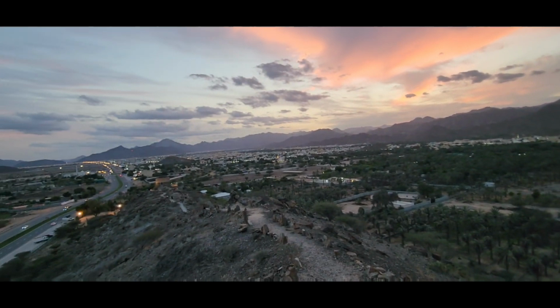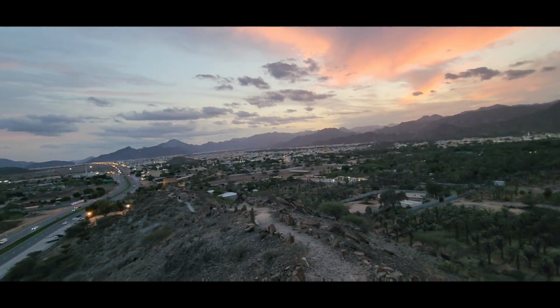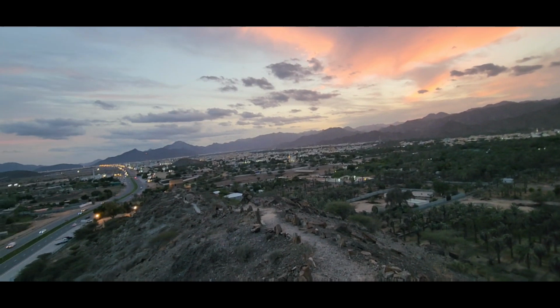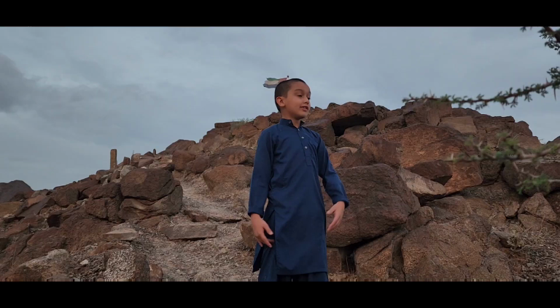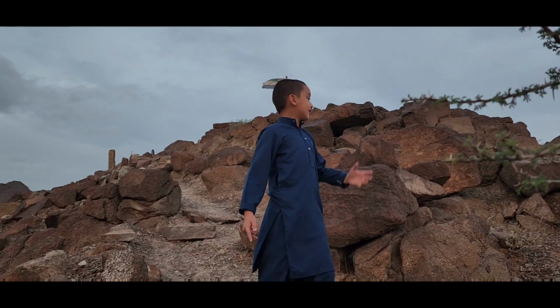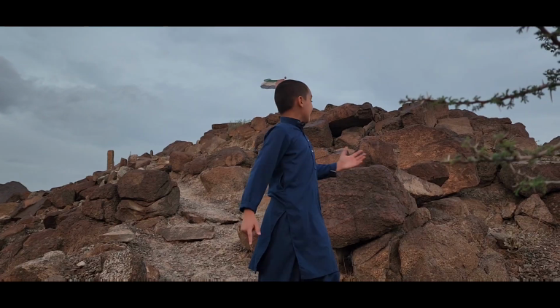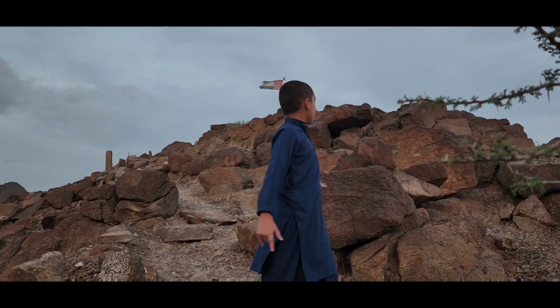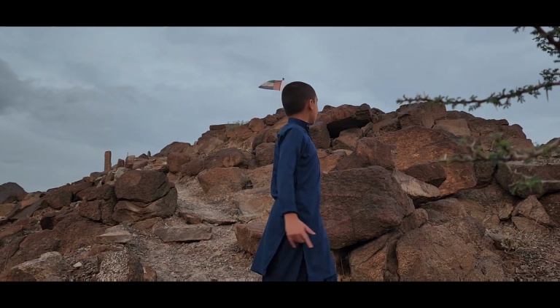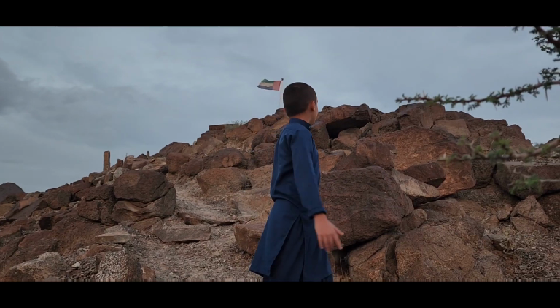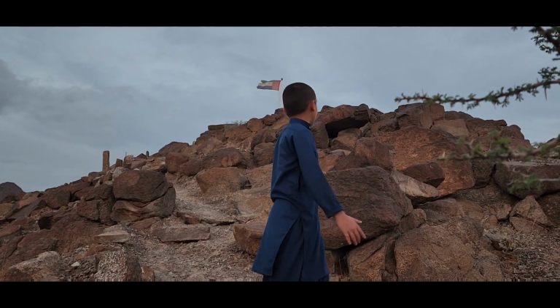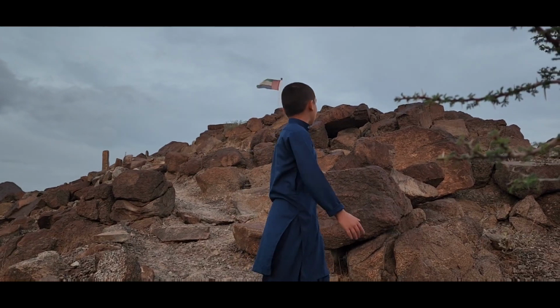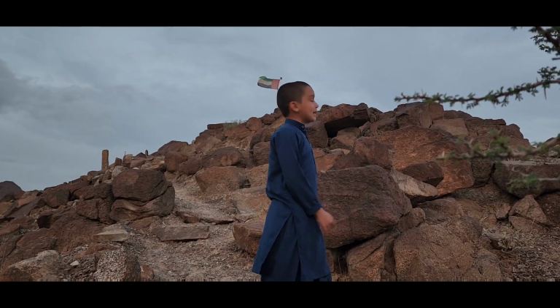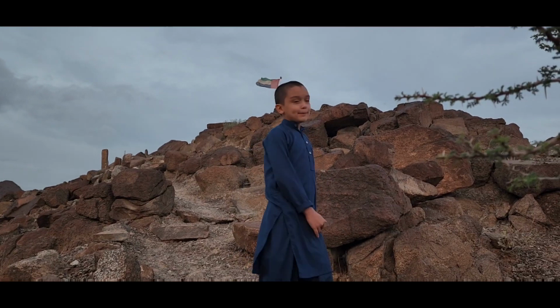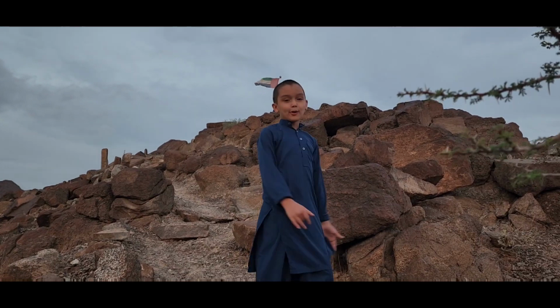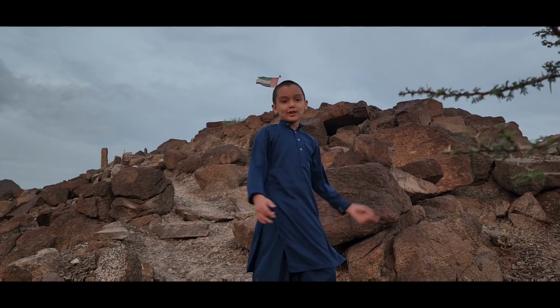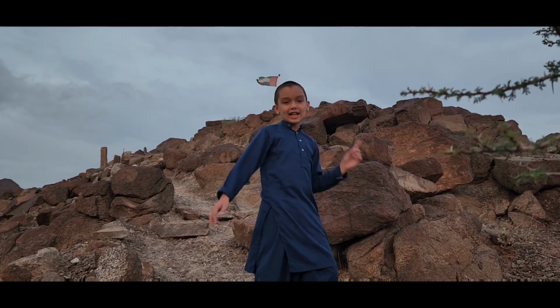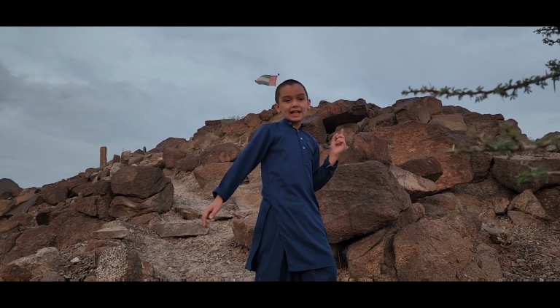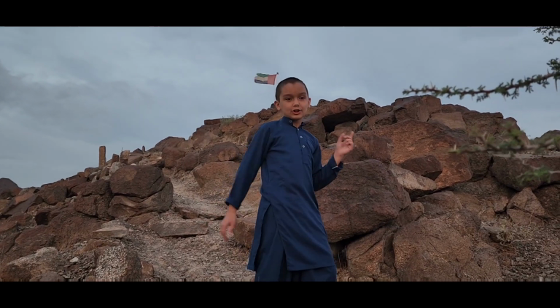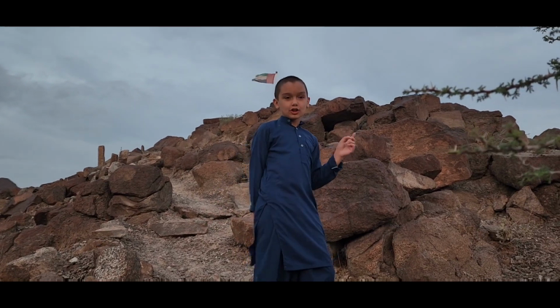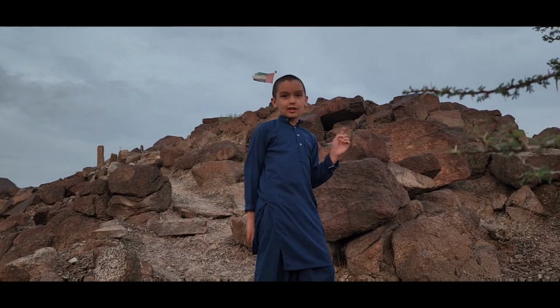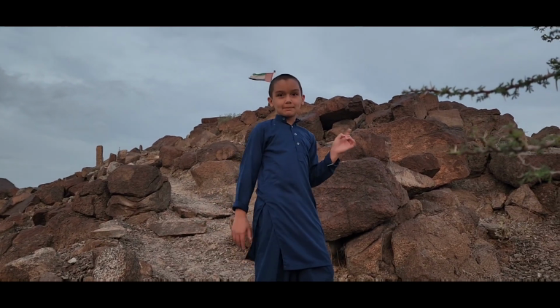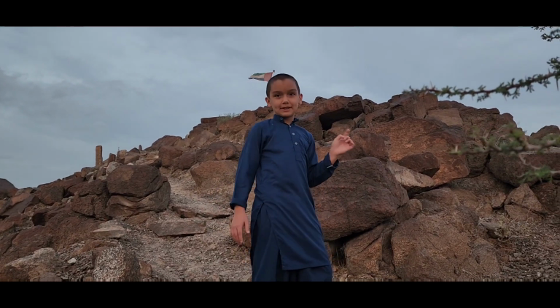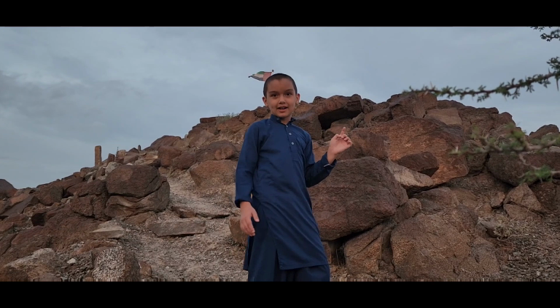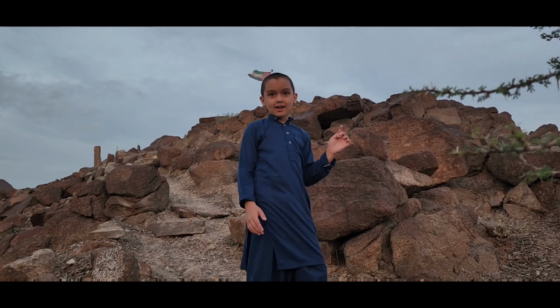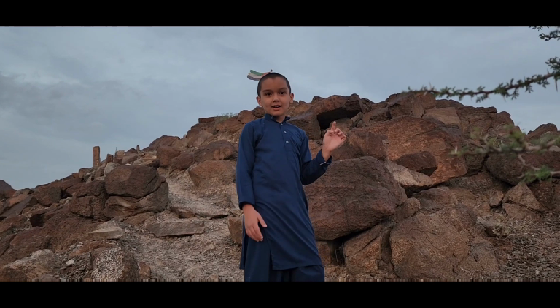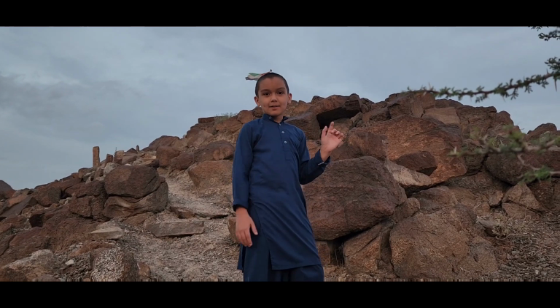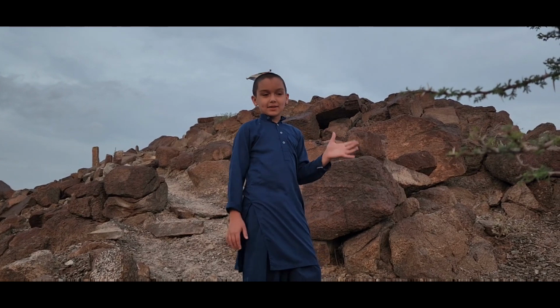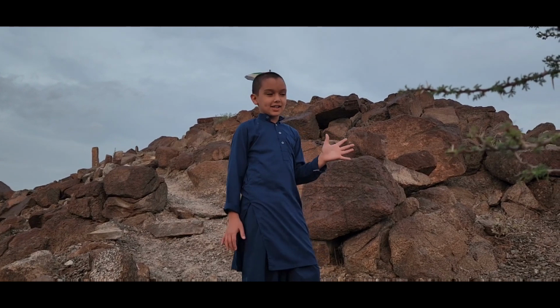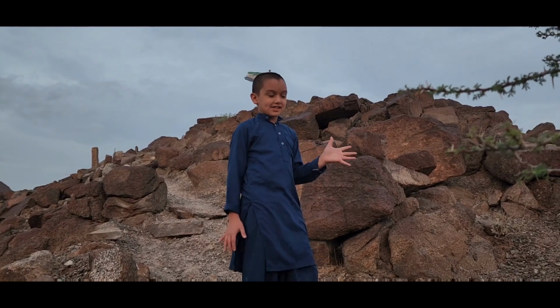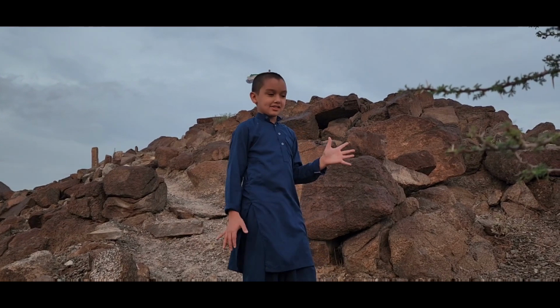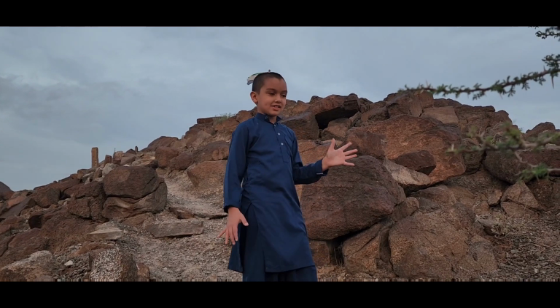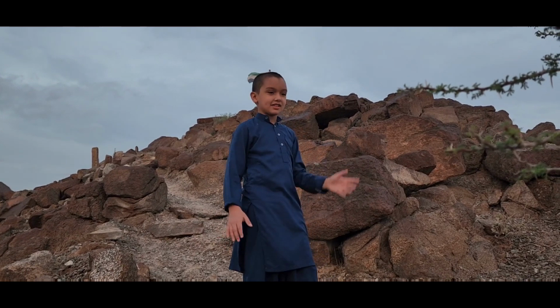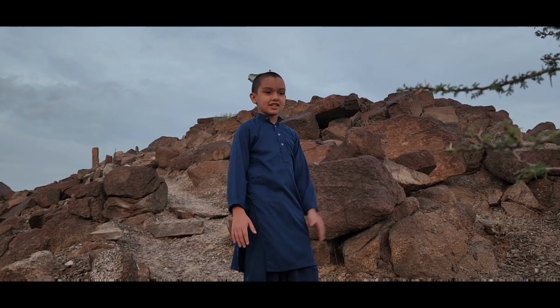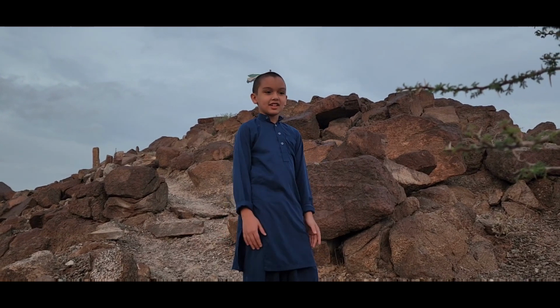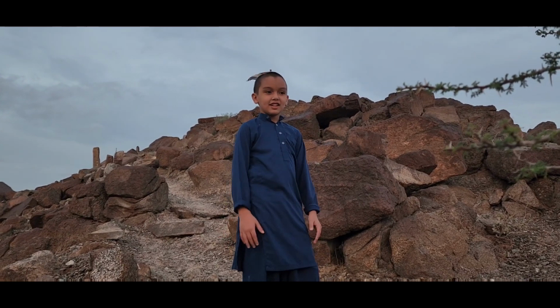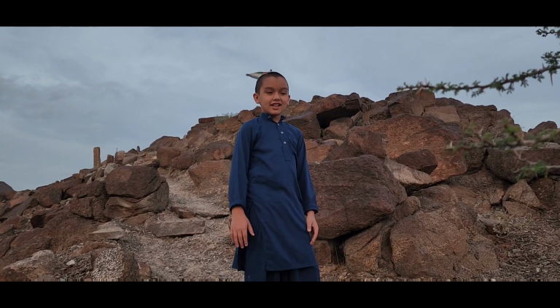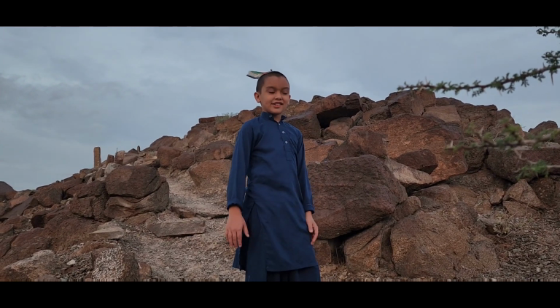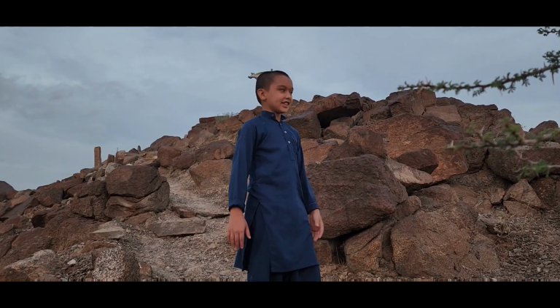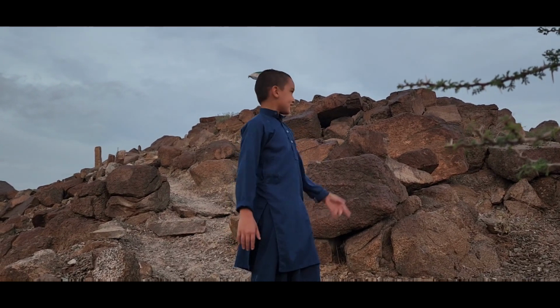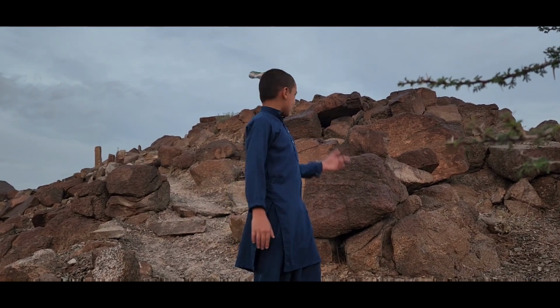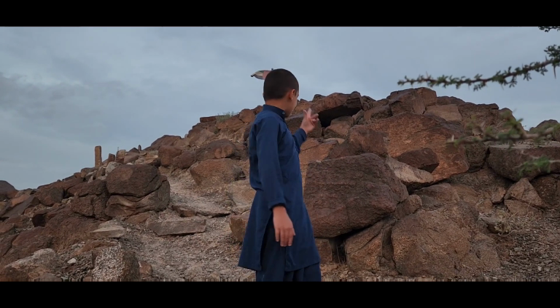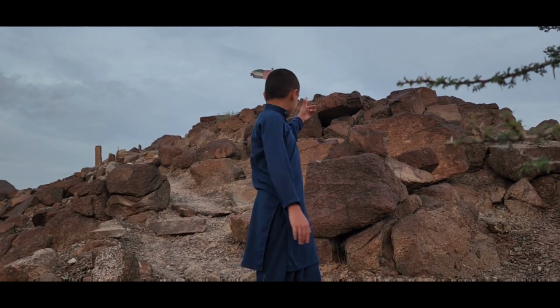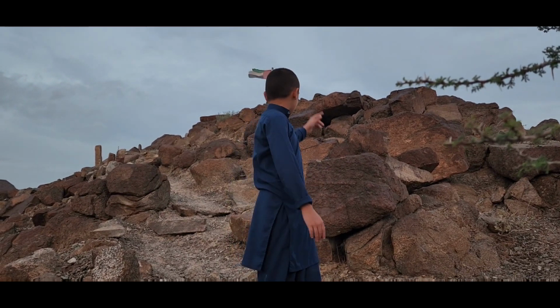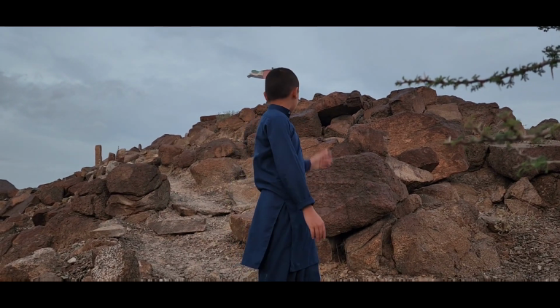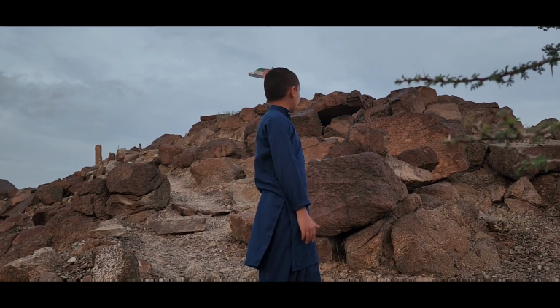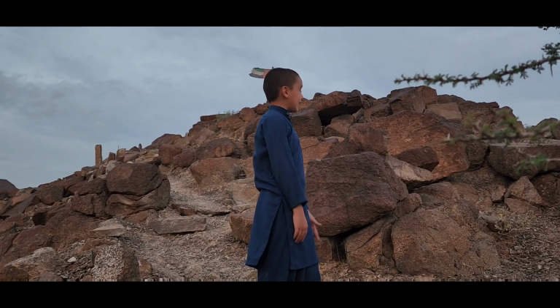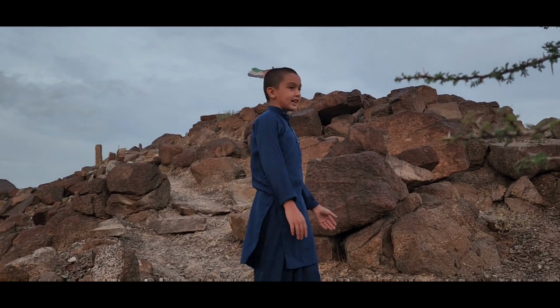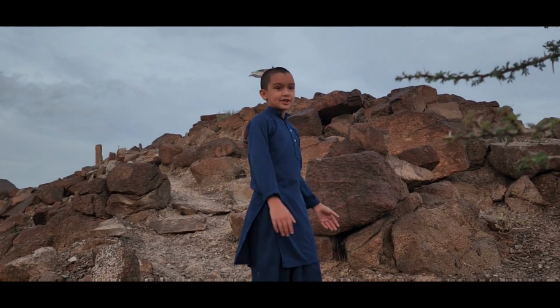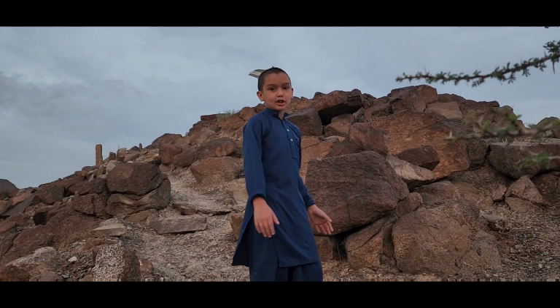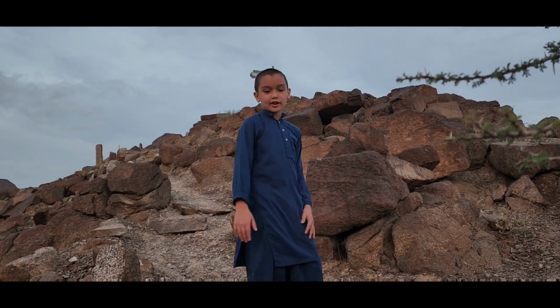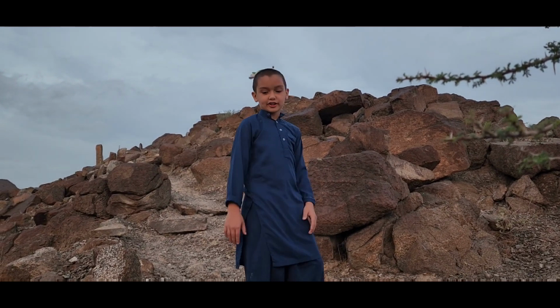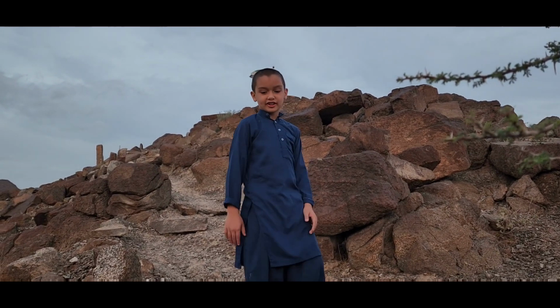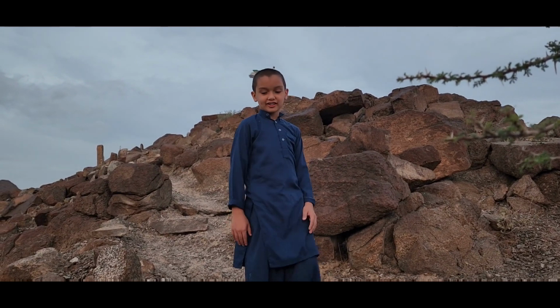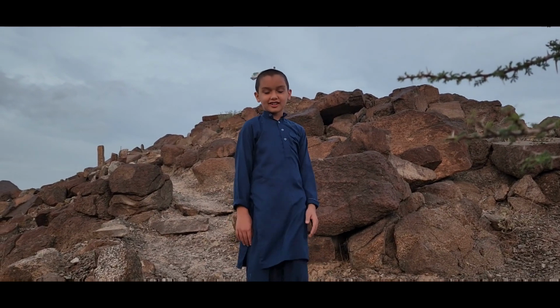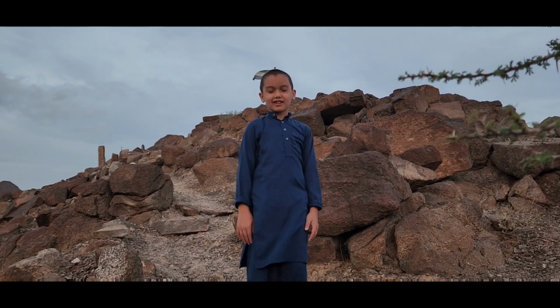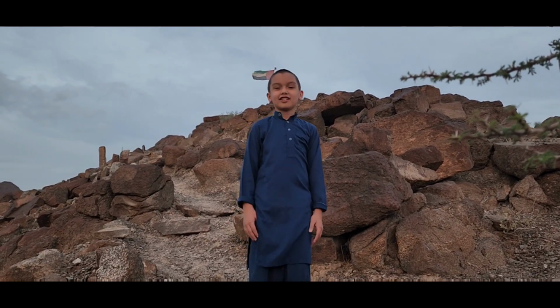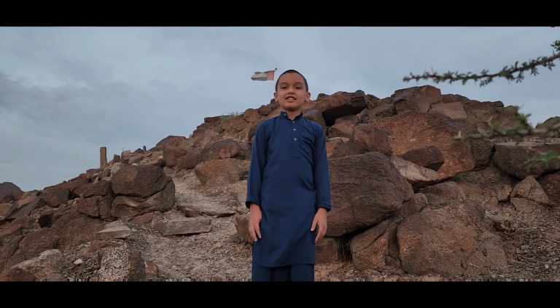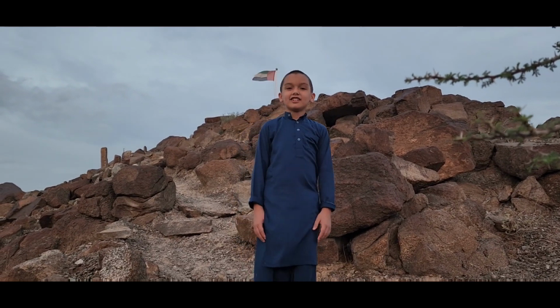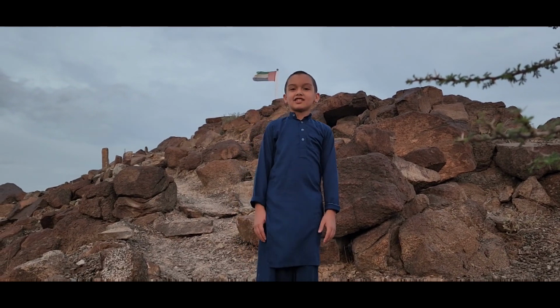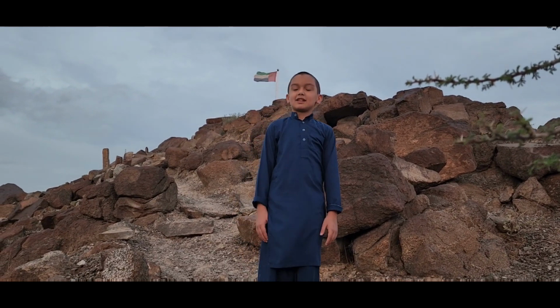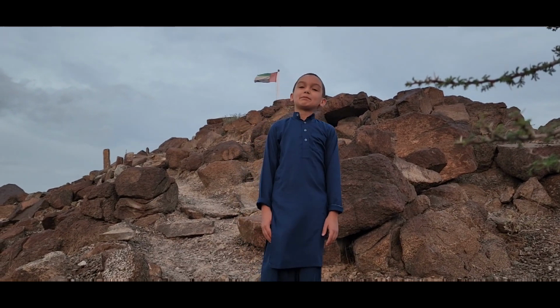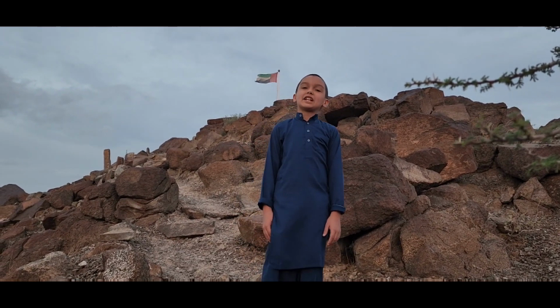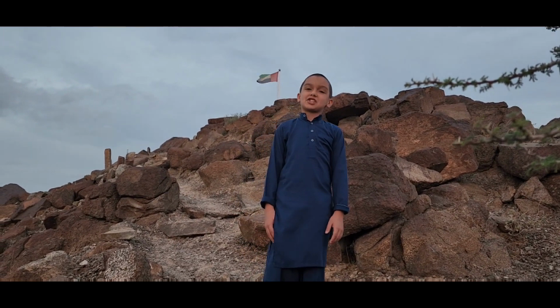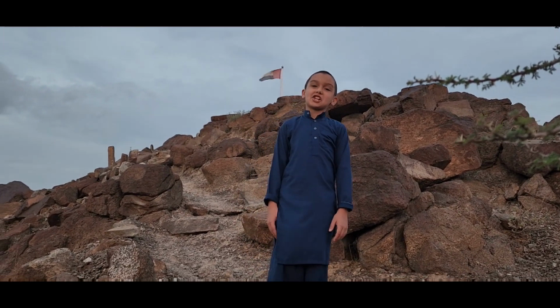We finally made it, but we're not allowed to go up there because I think it's an archaeological site.